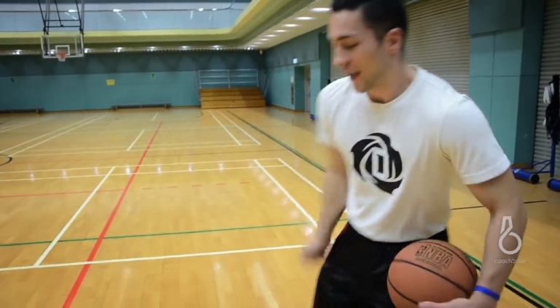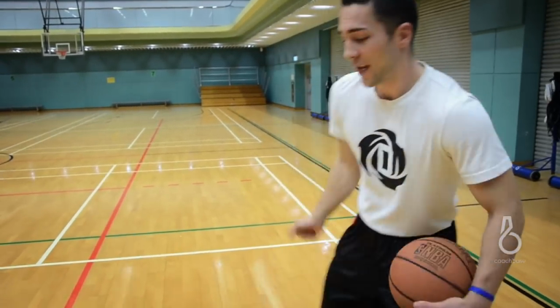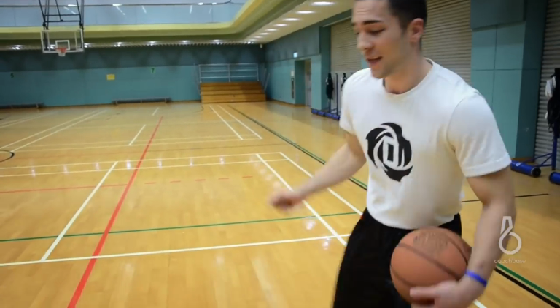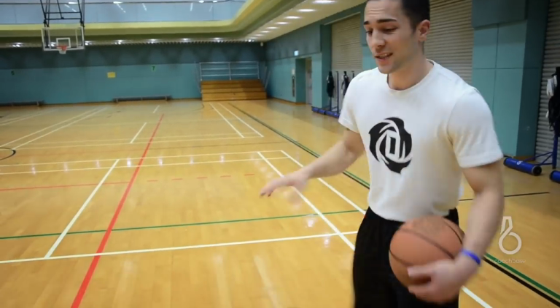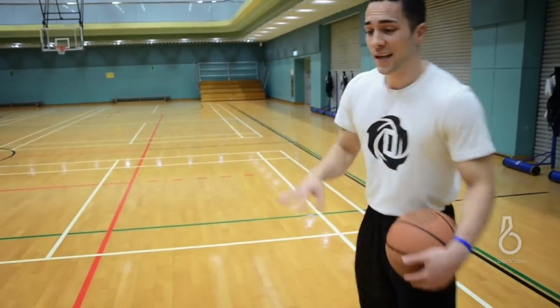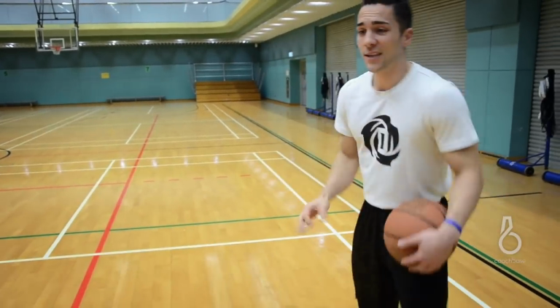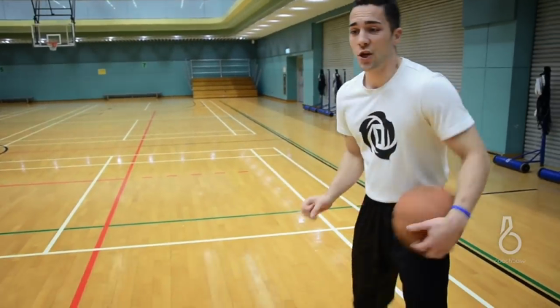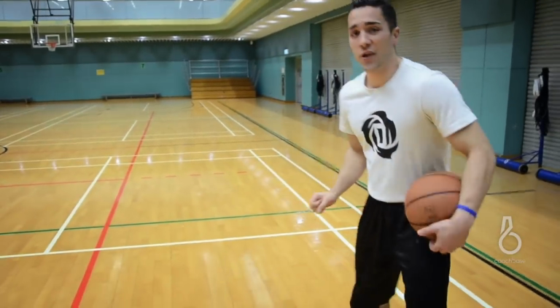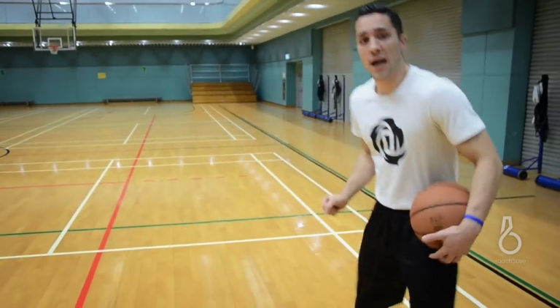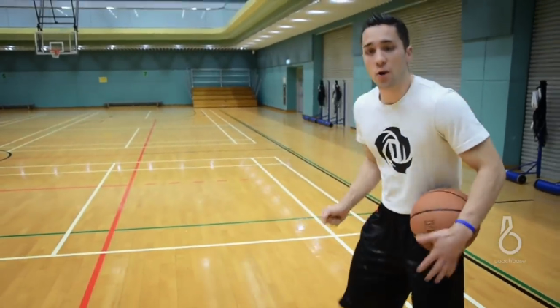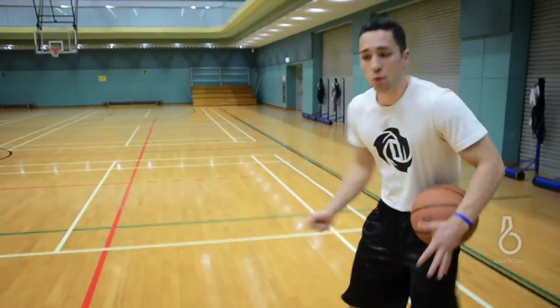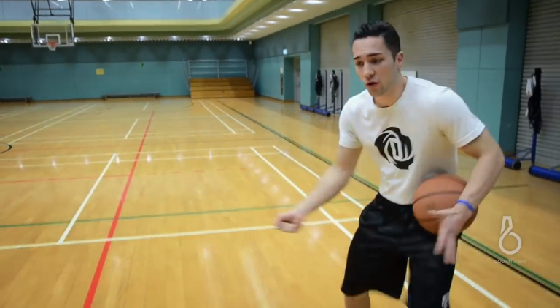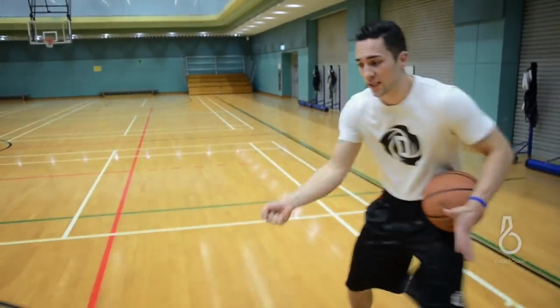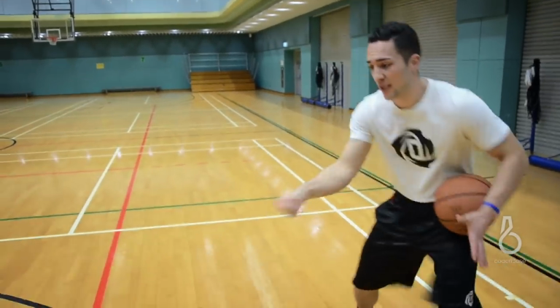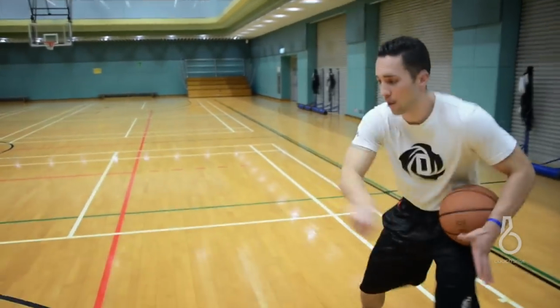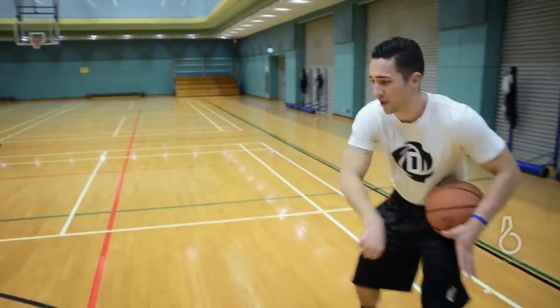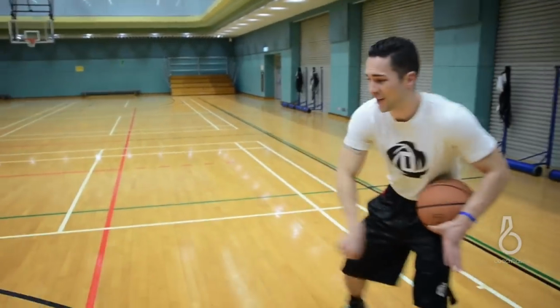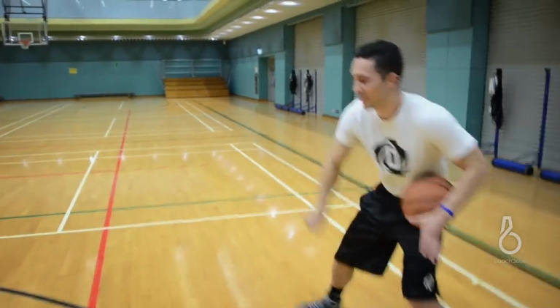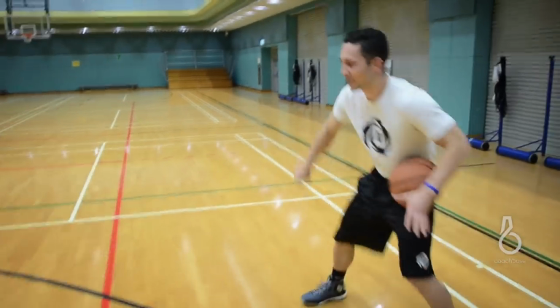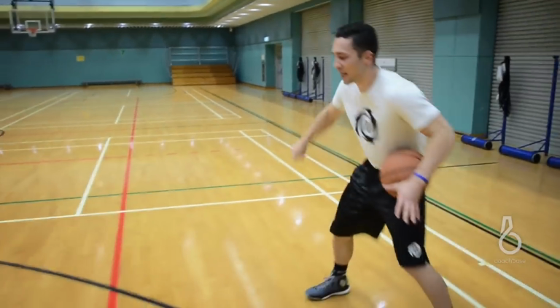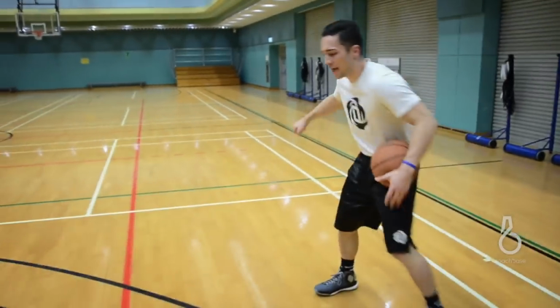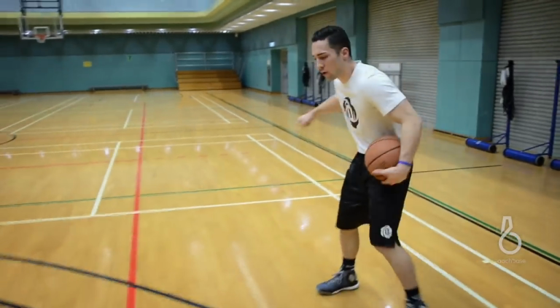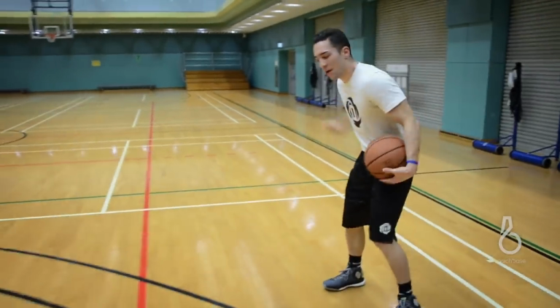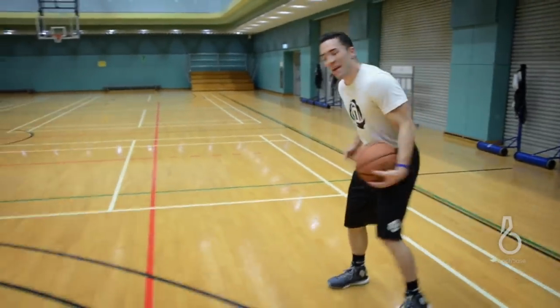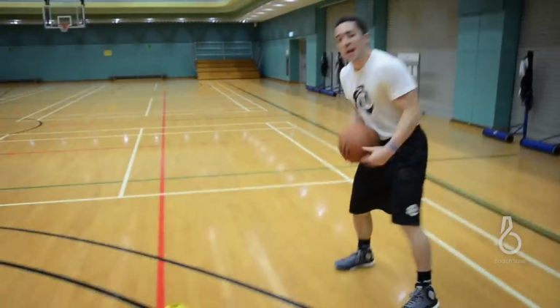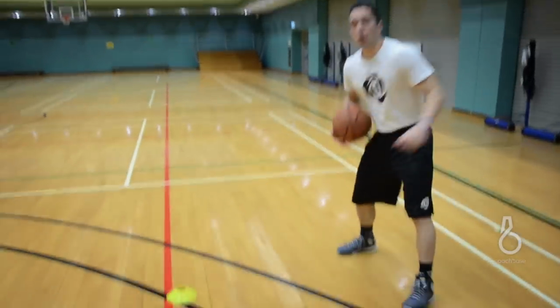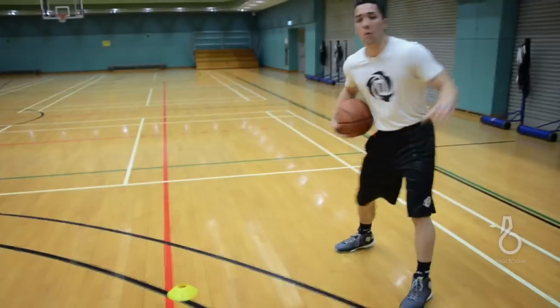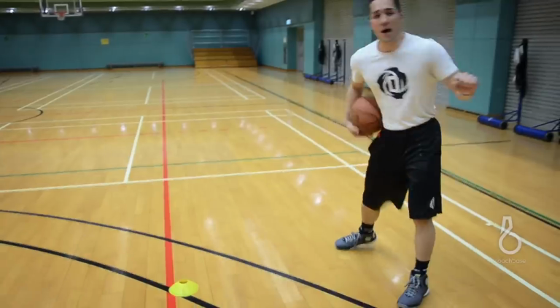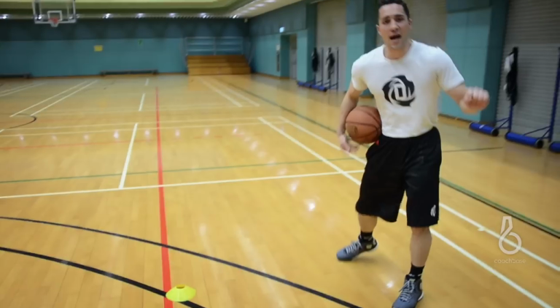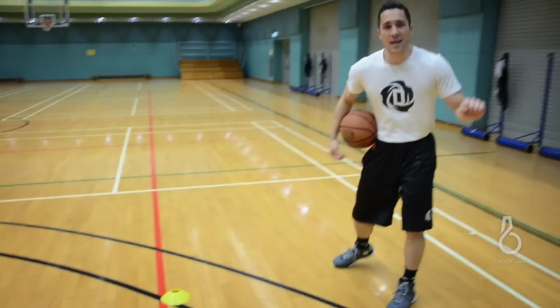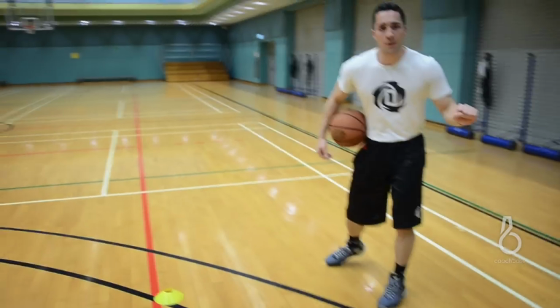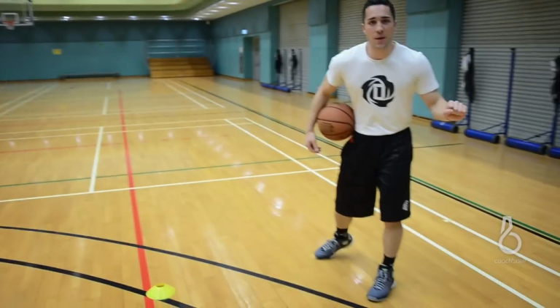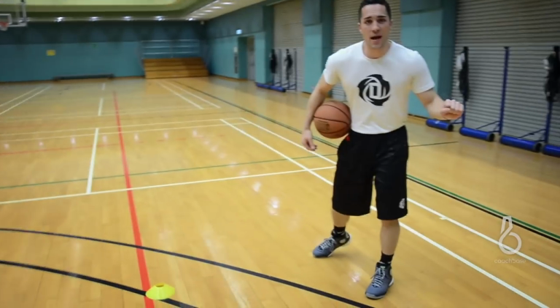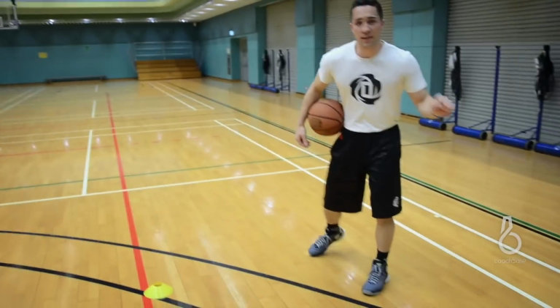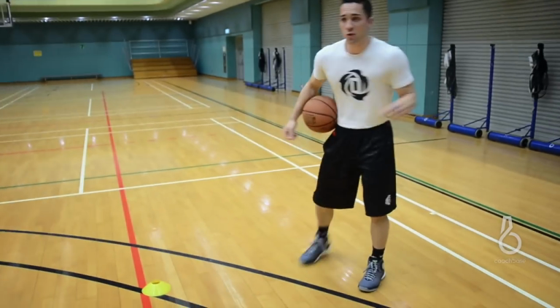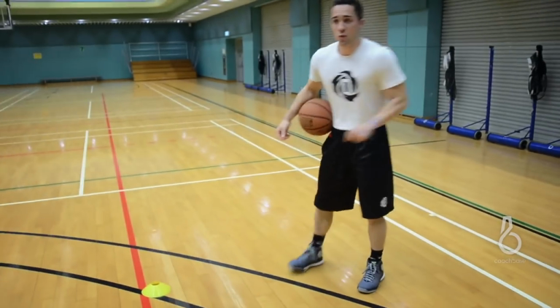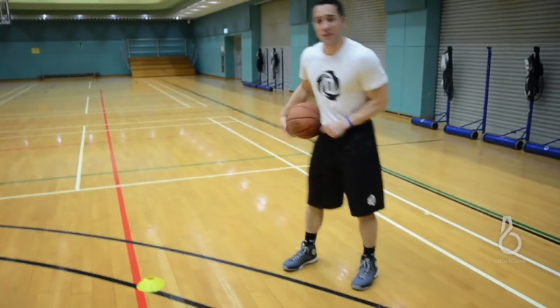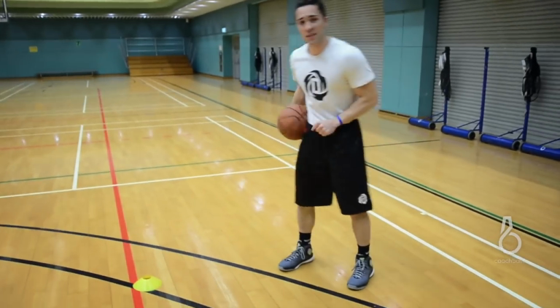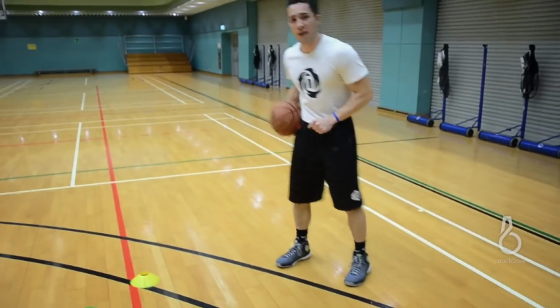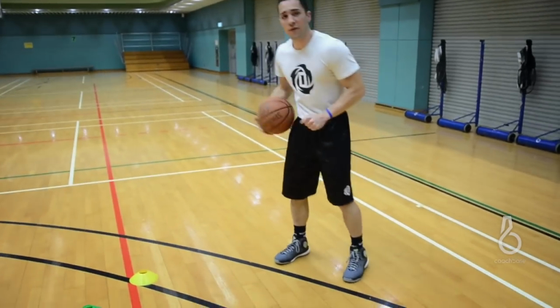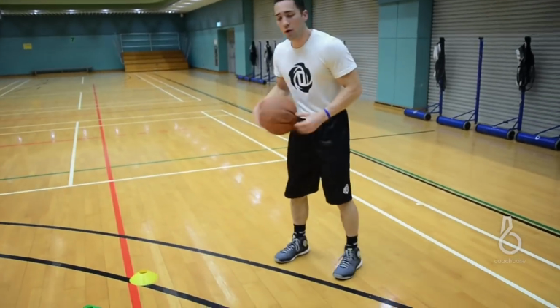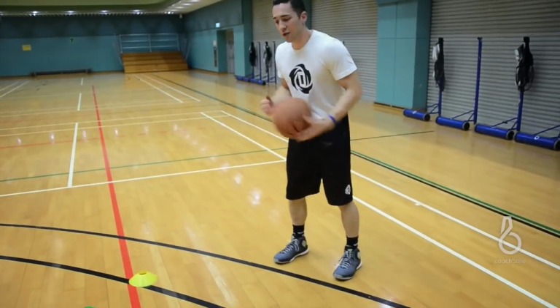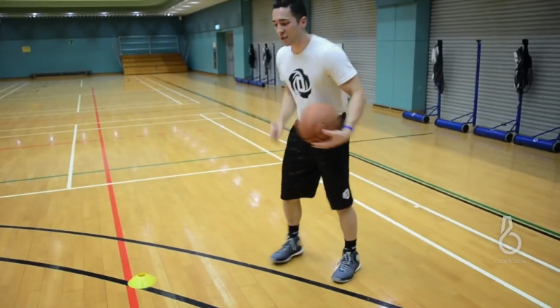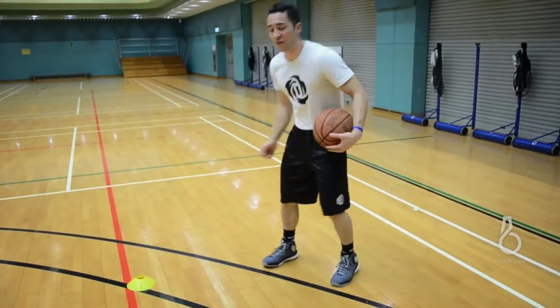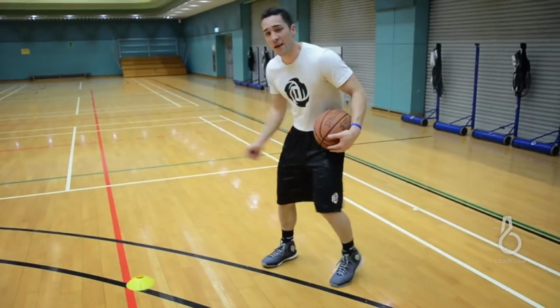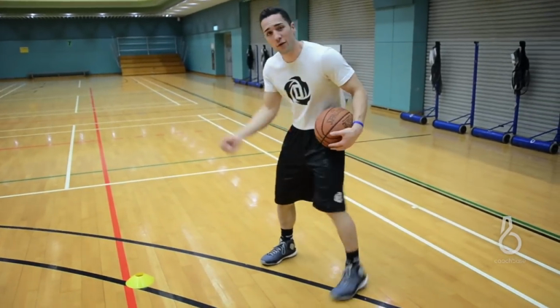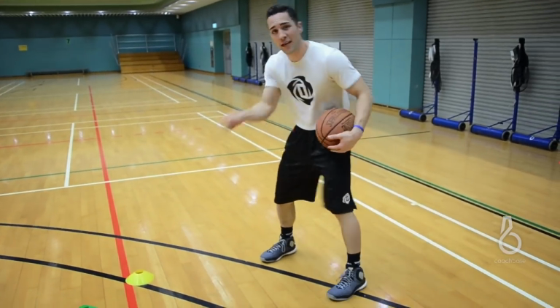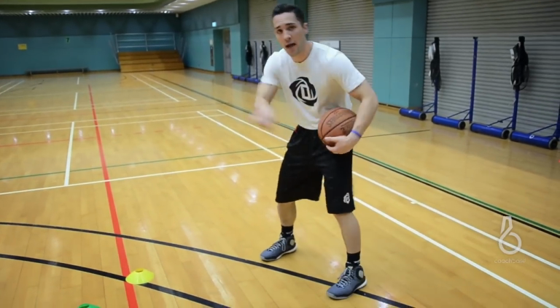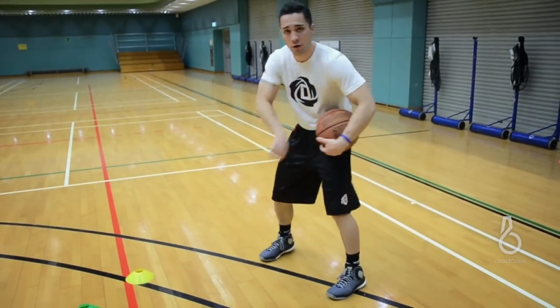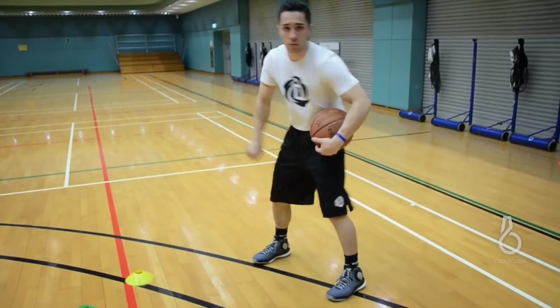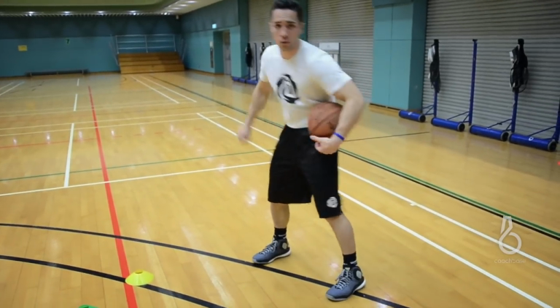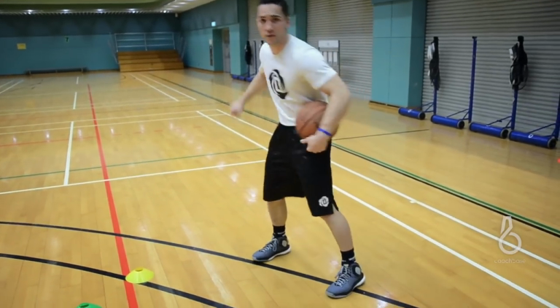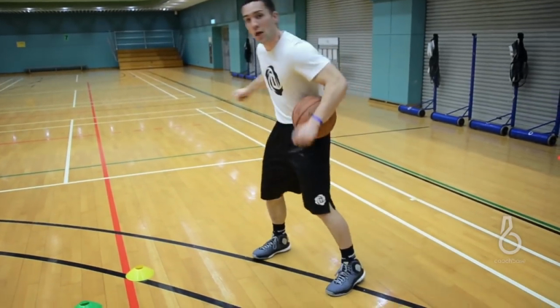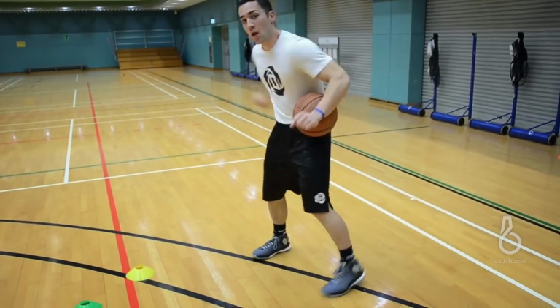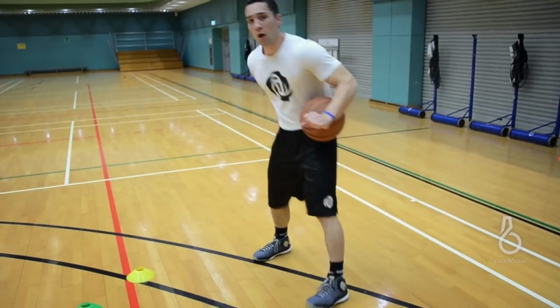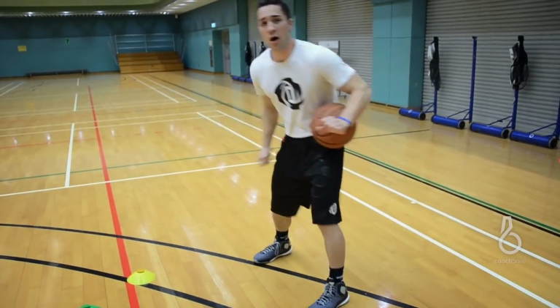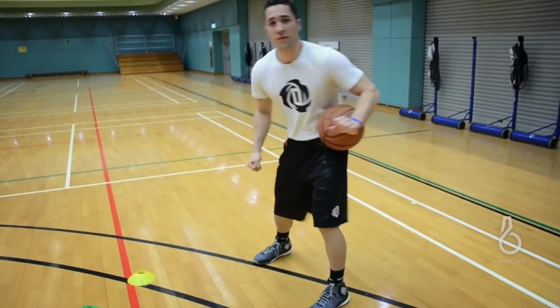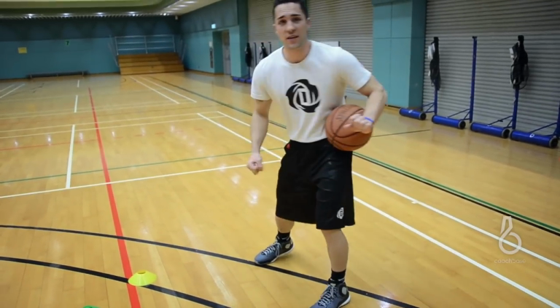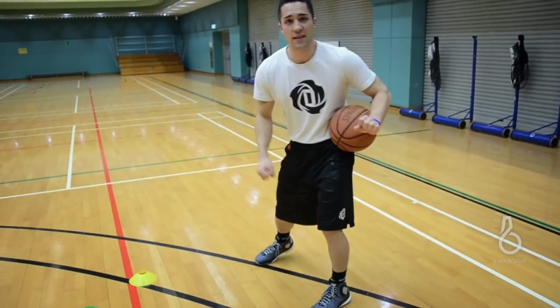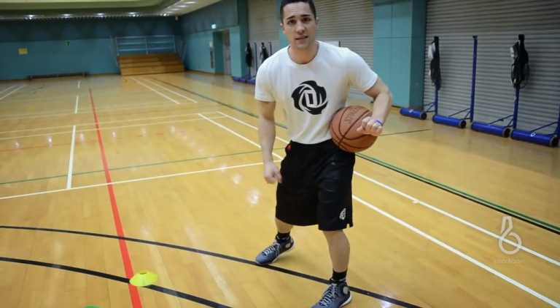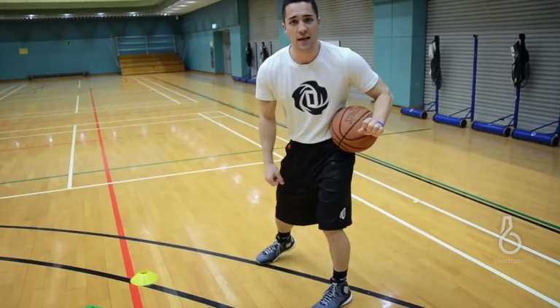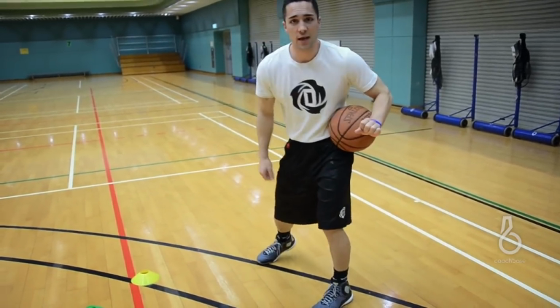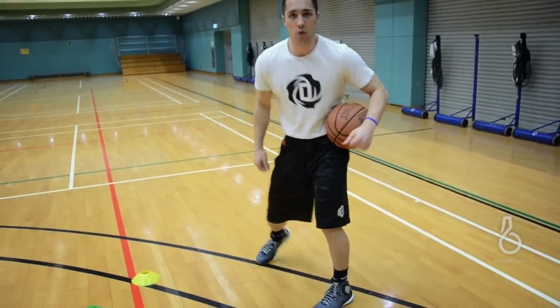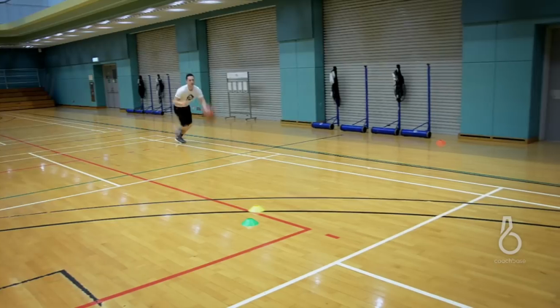In this case, our counter — we're going to set up with an inside out, go behind the back. Just one of Steph Curry's favorite counter moves off the inside out.